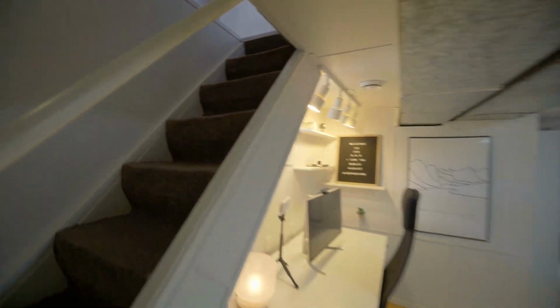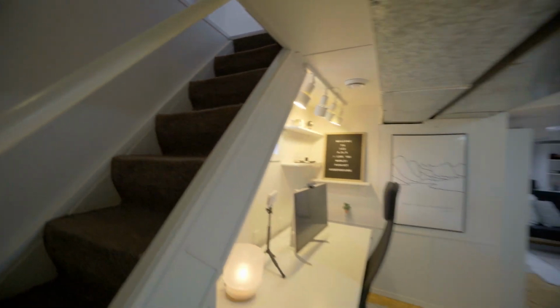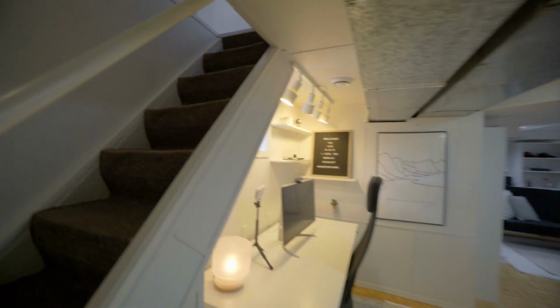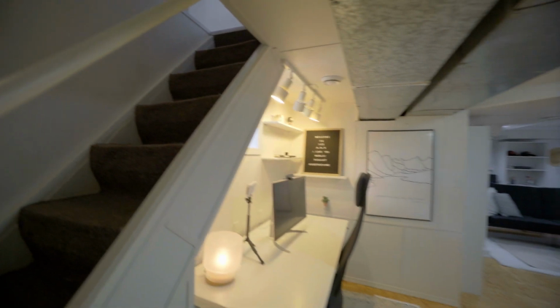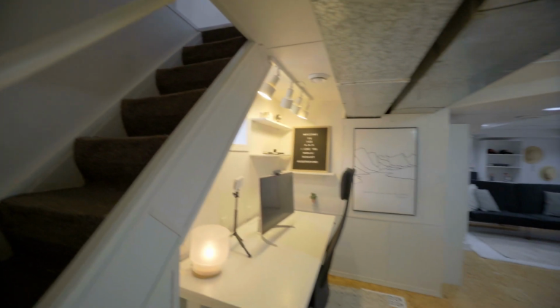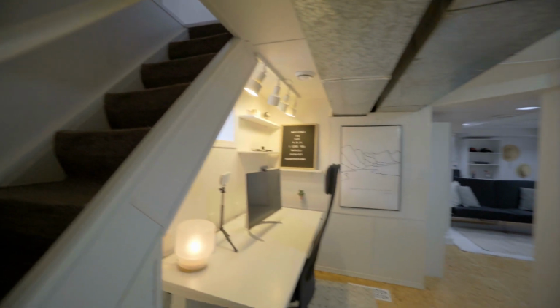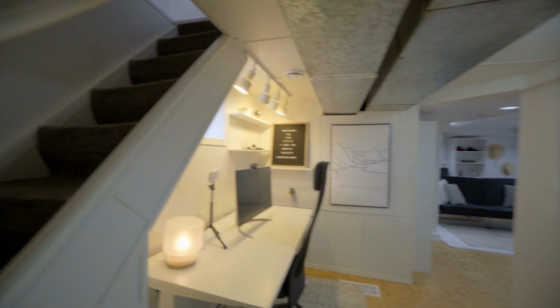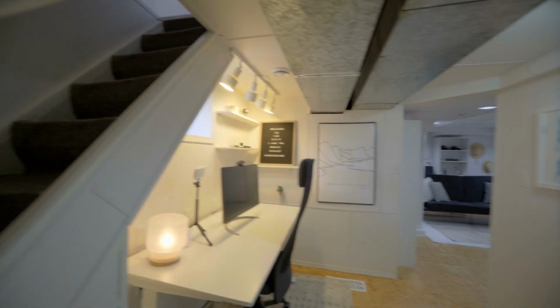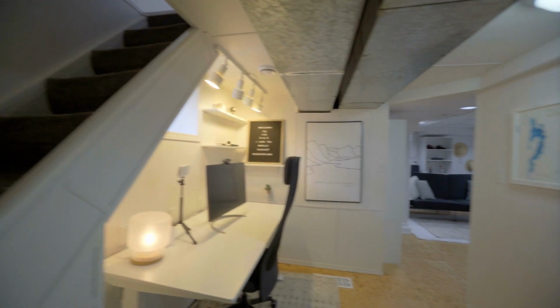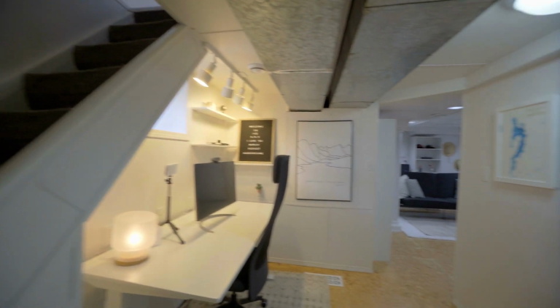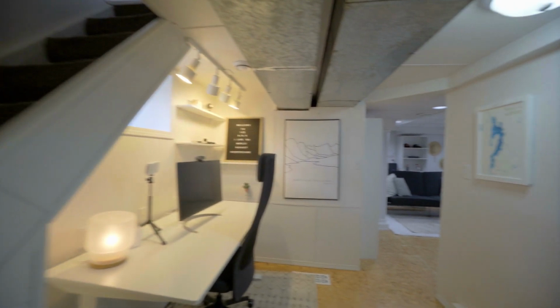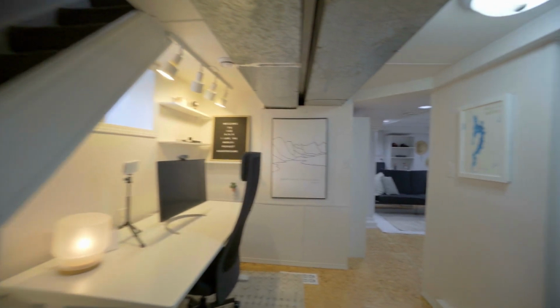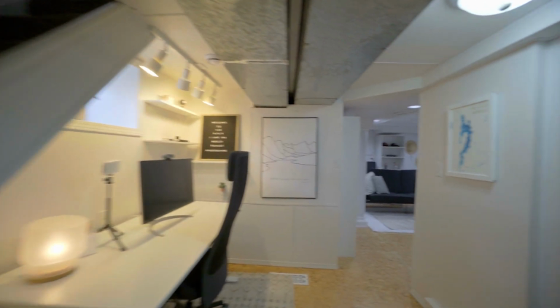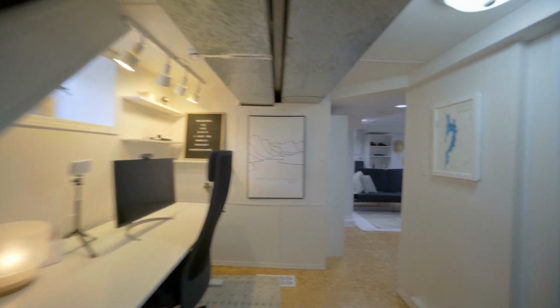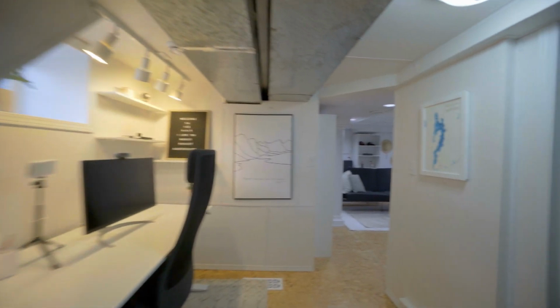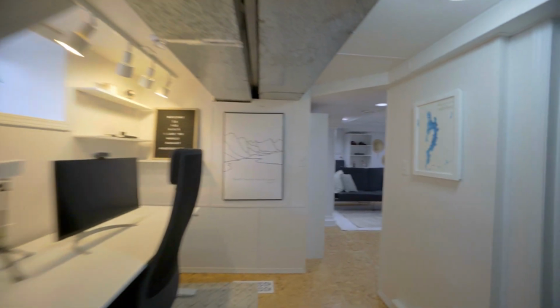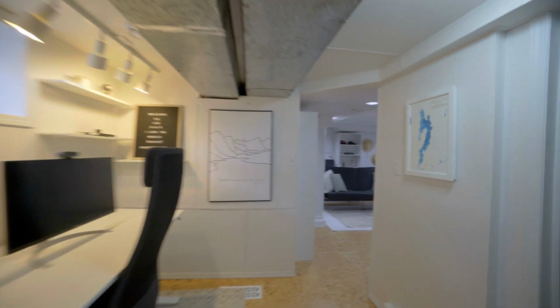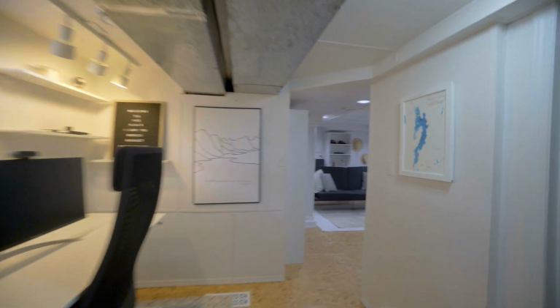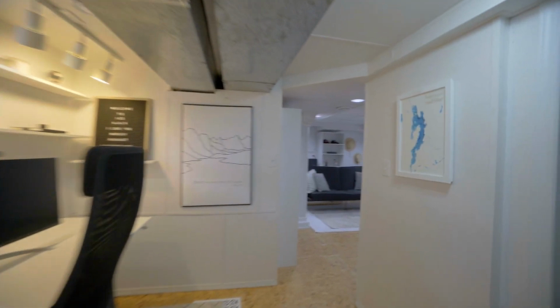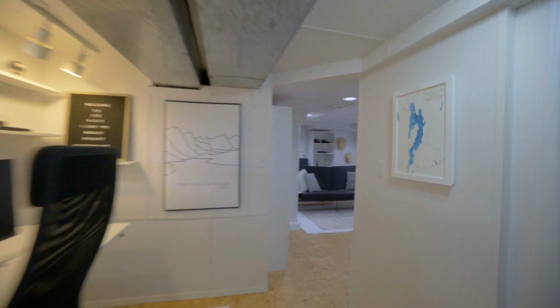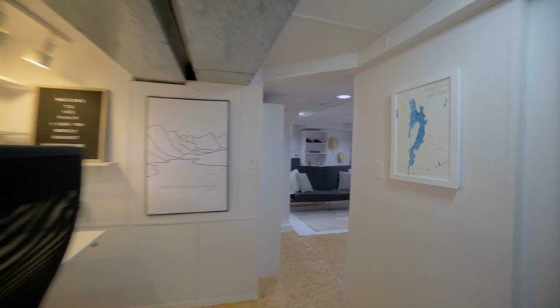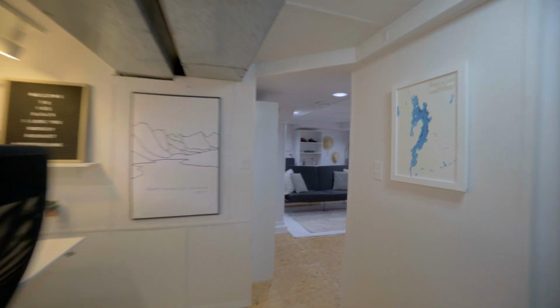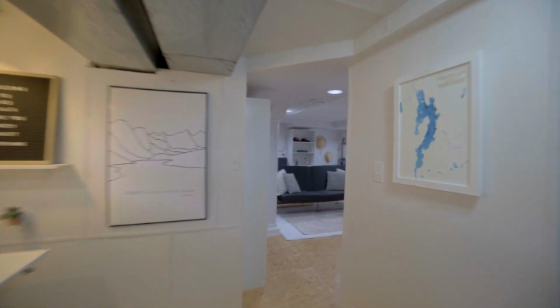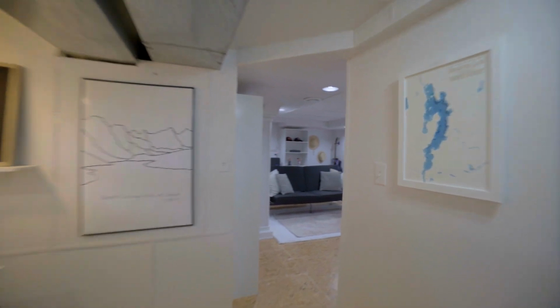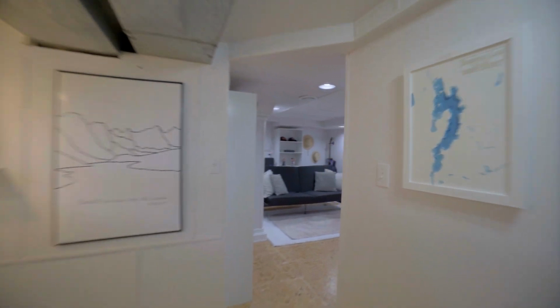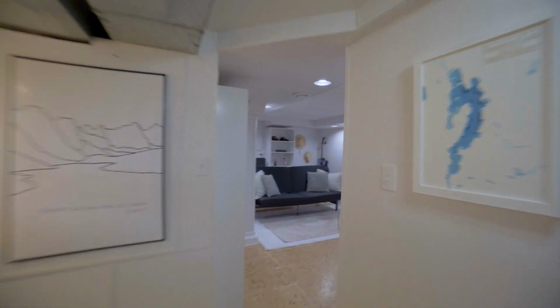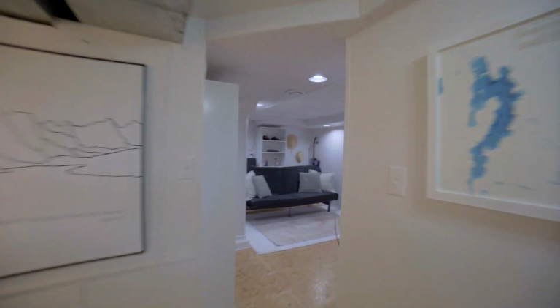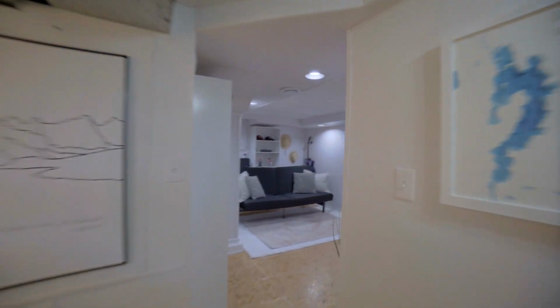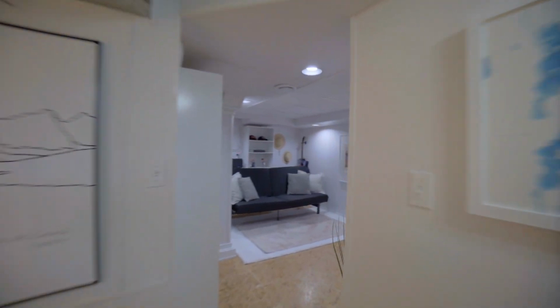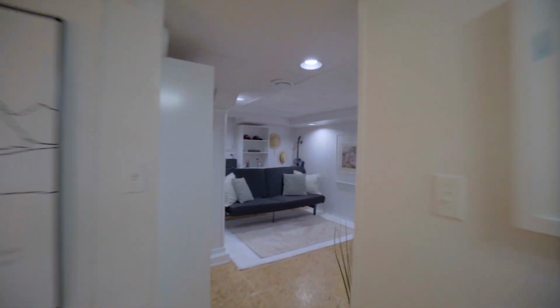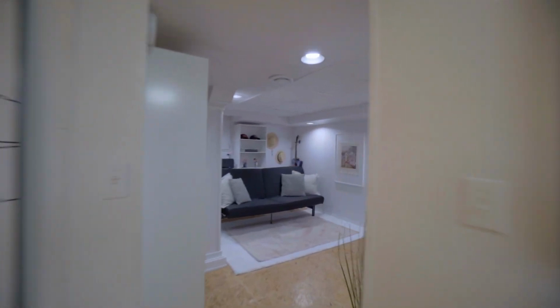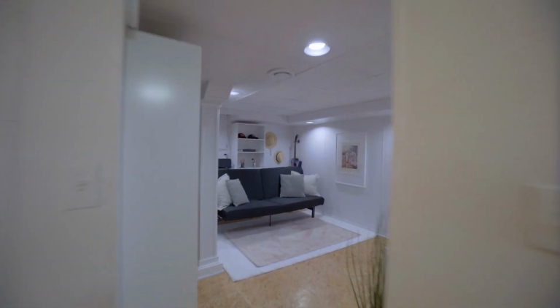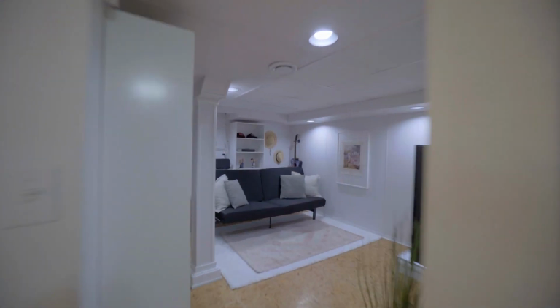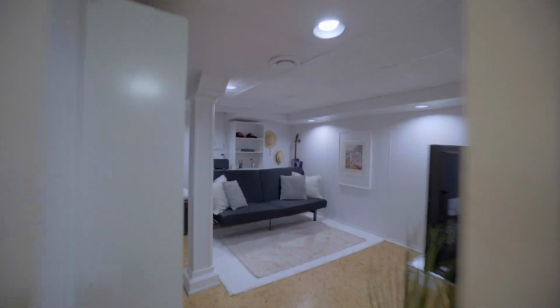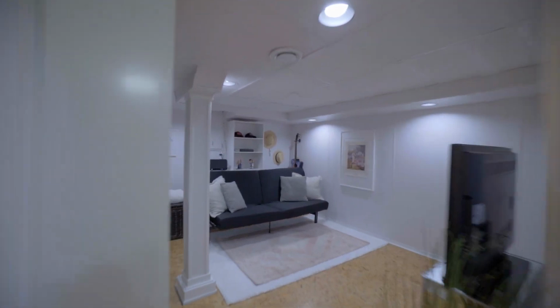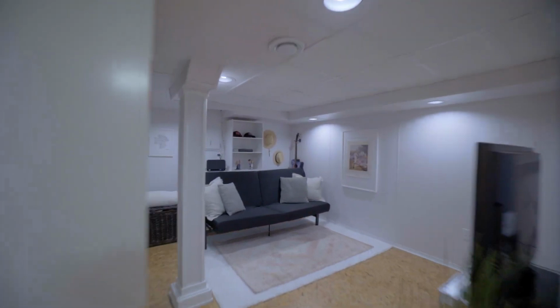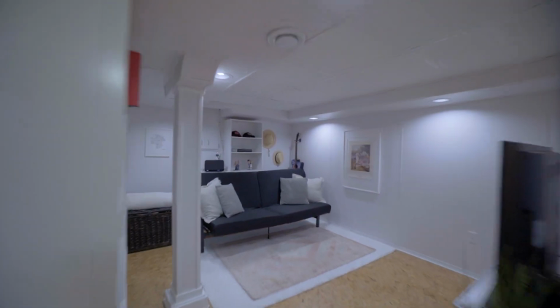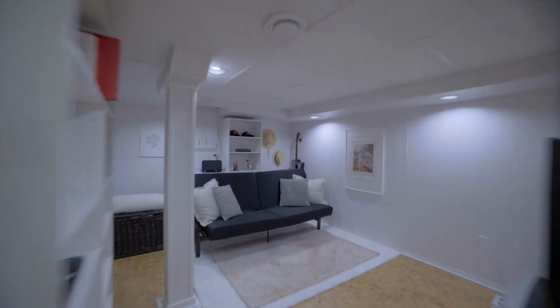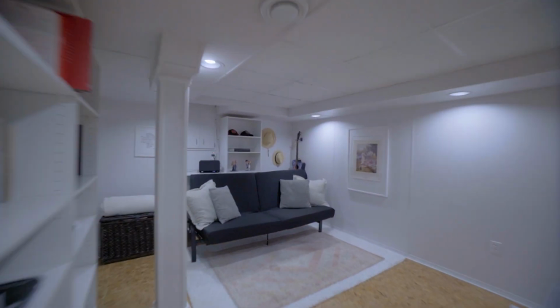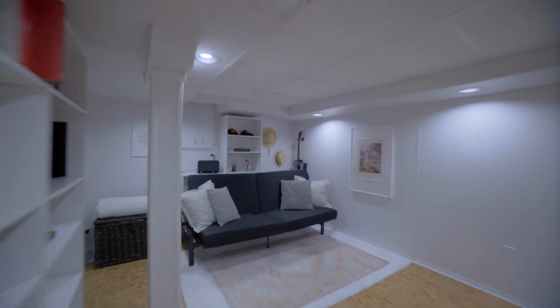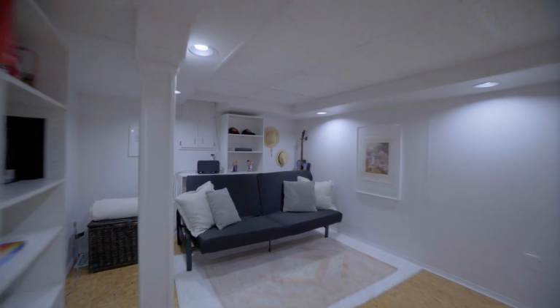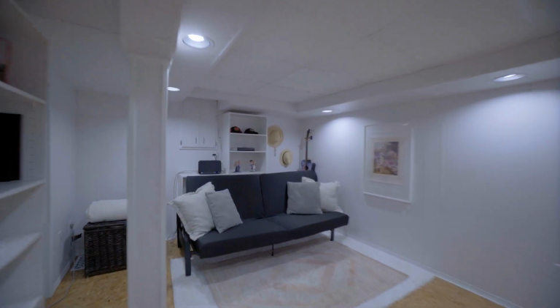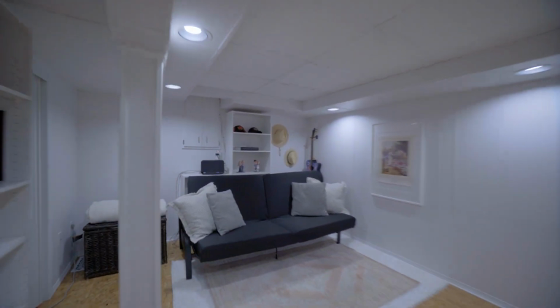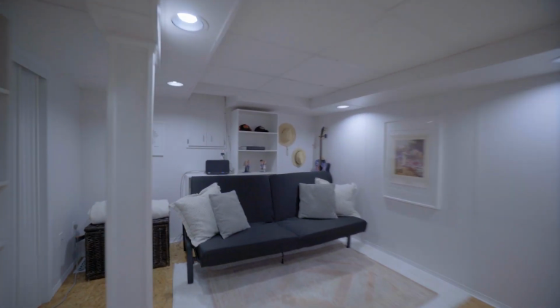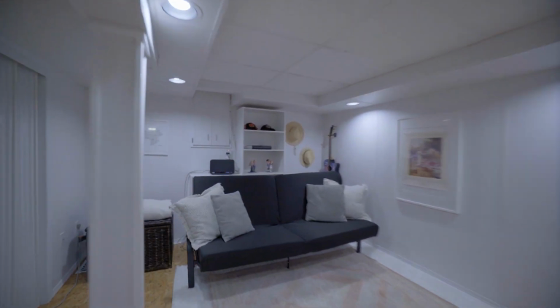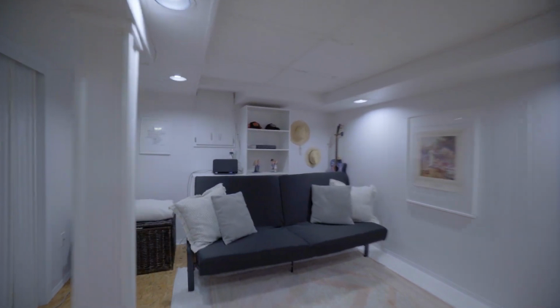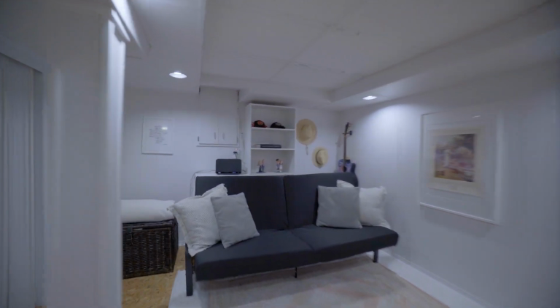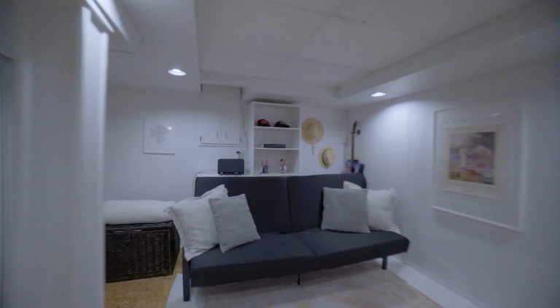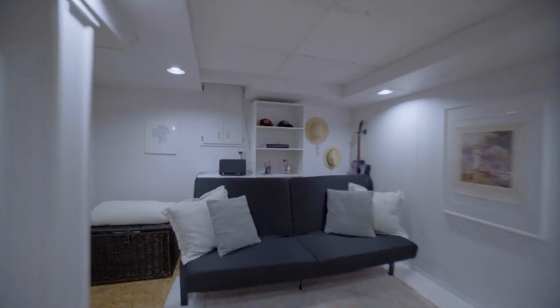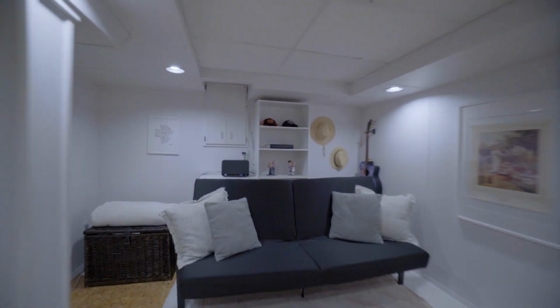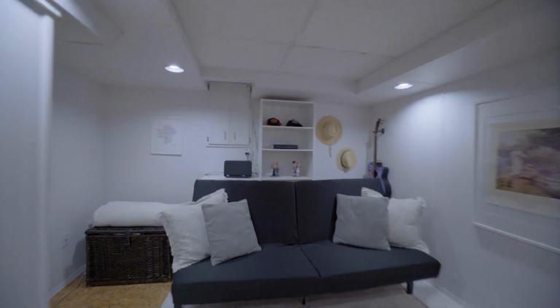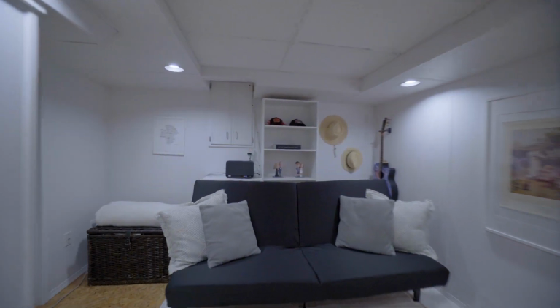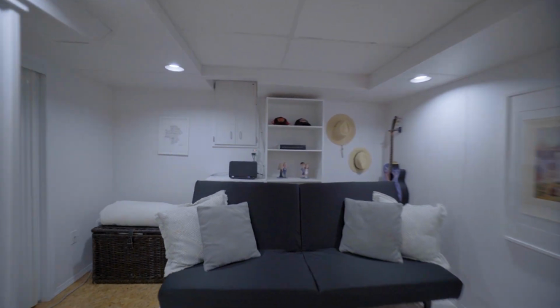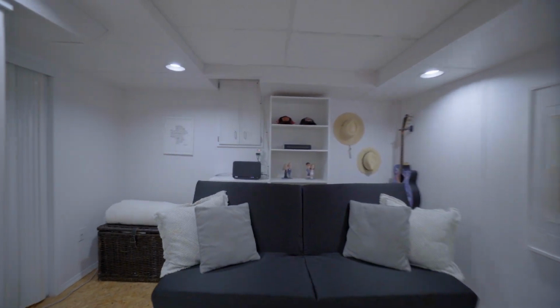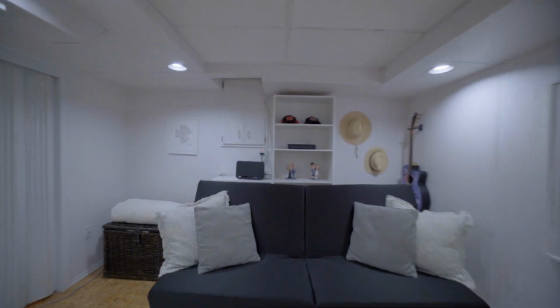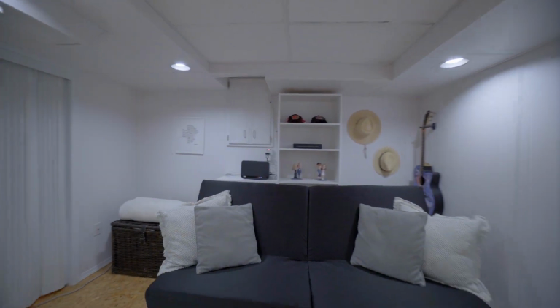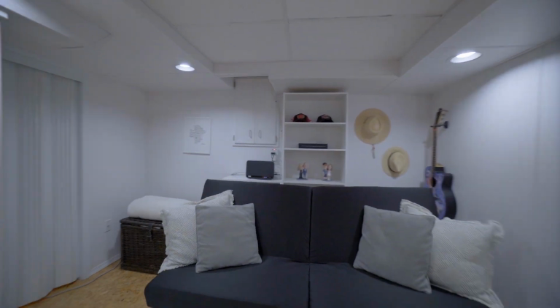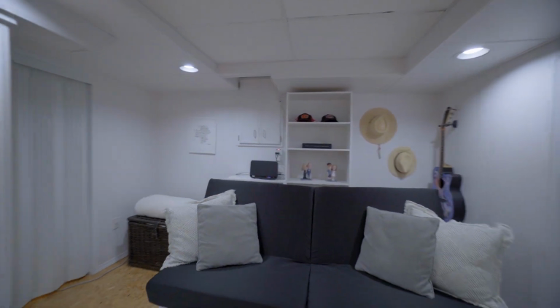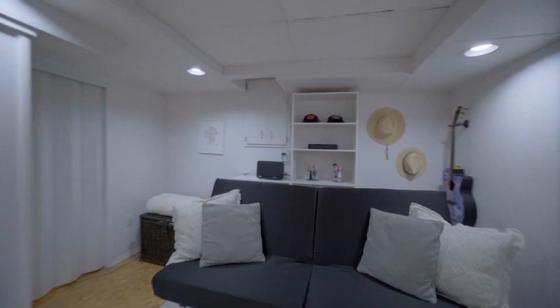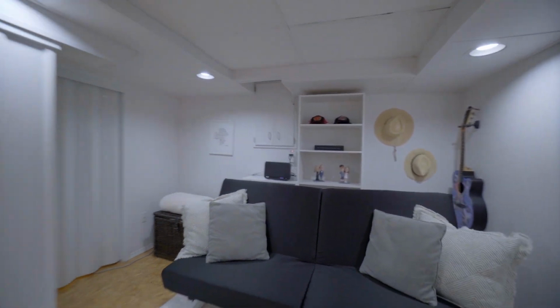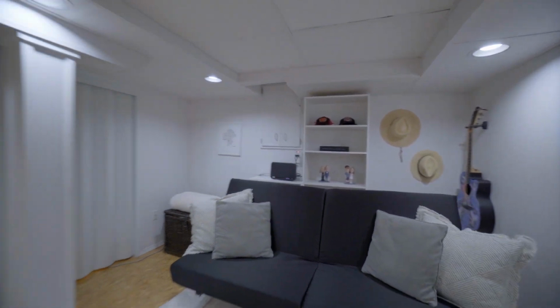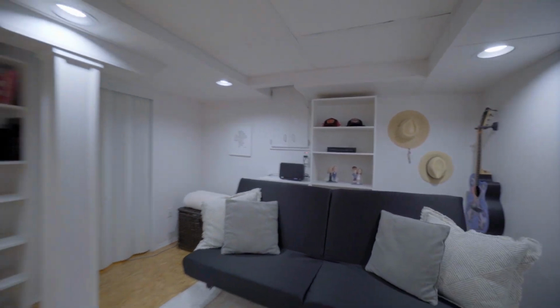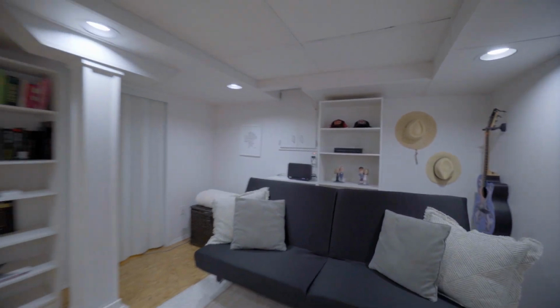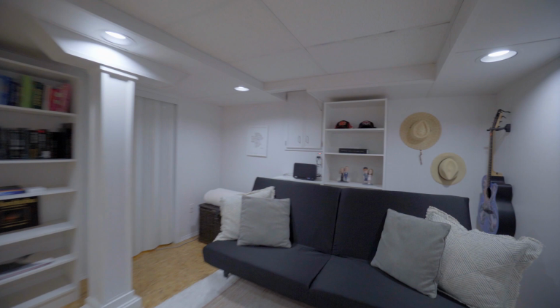This finished basement offers a convenient second bathroom, great ceiling height, and has space to set up a home office or rec room.